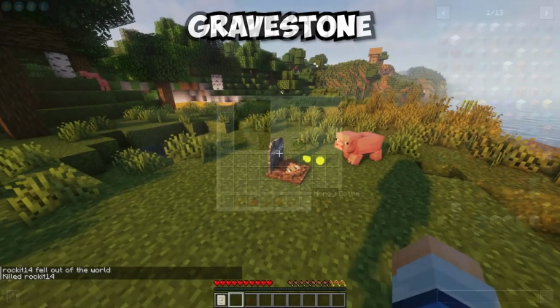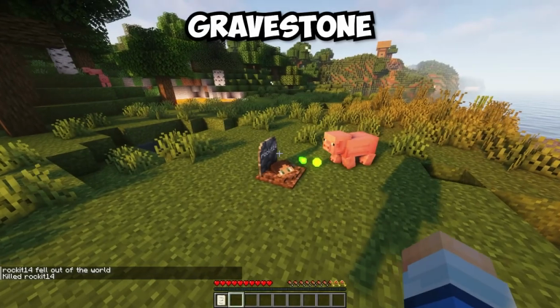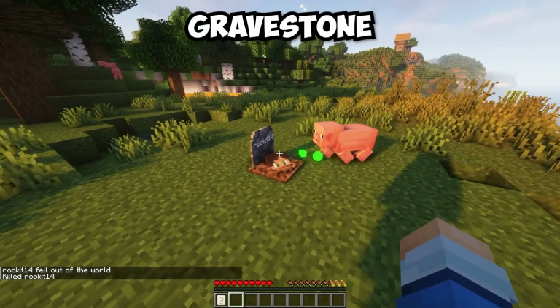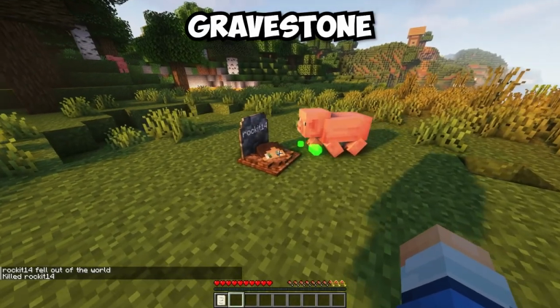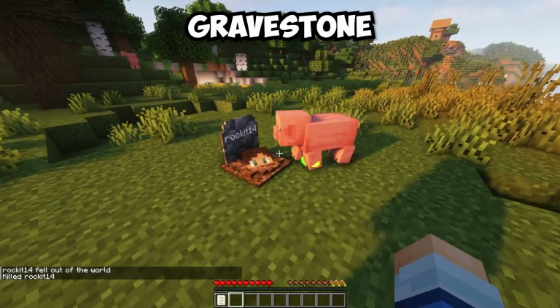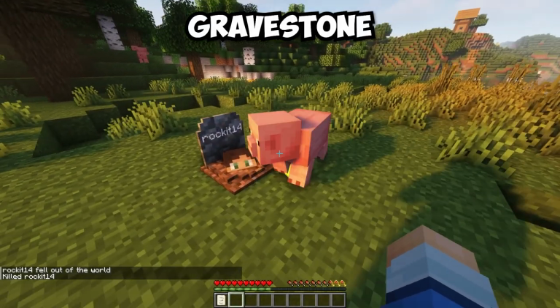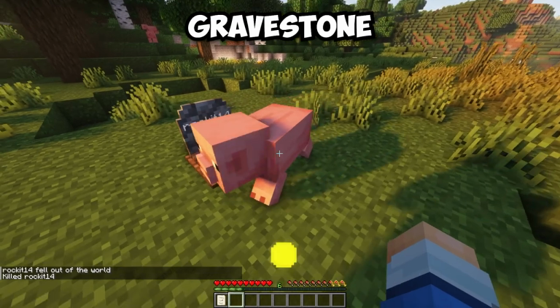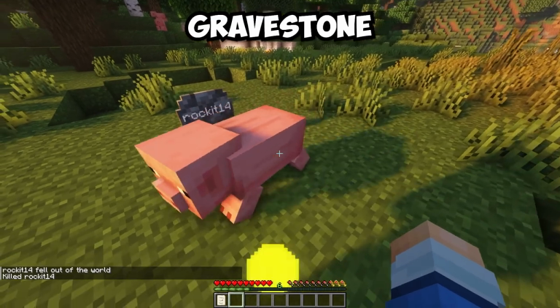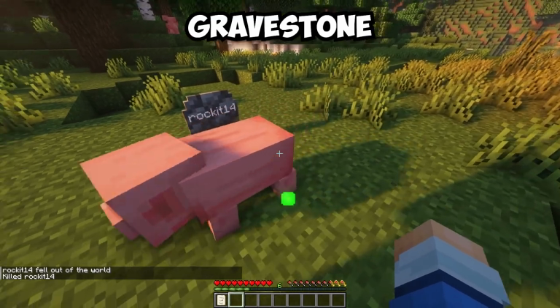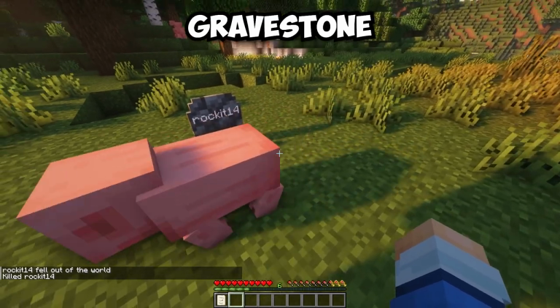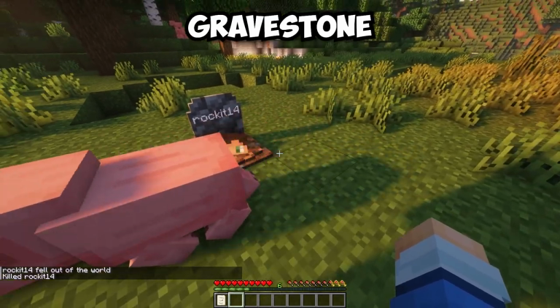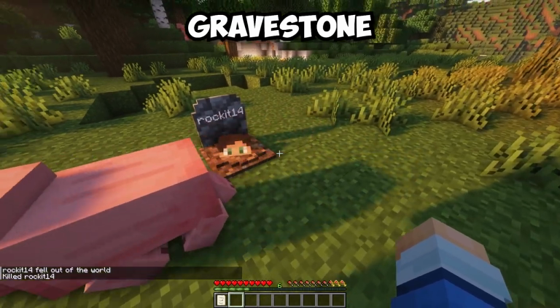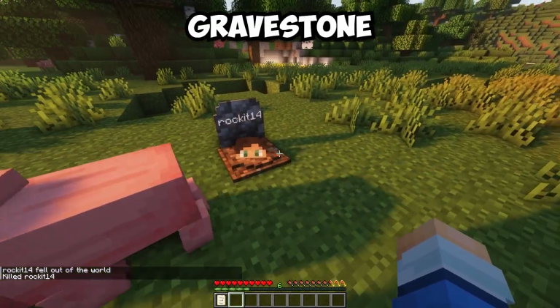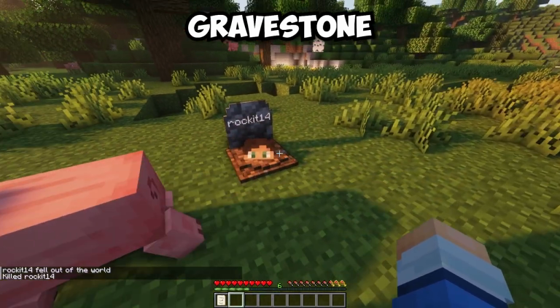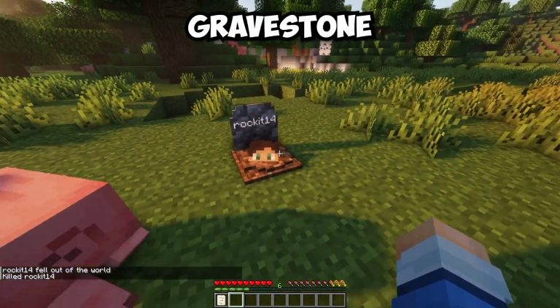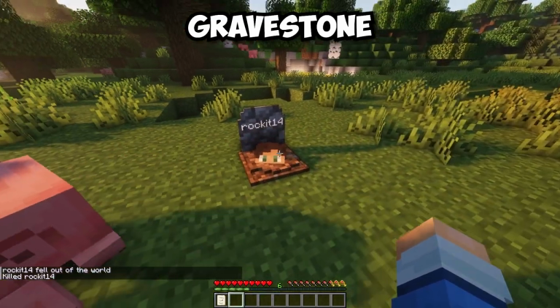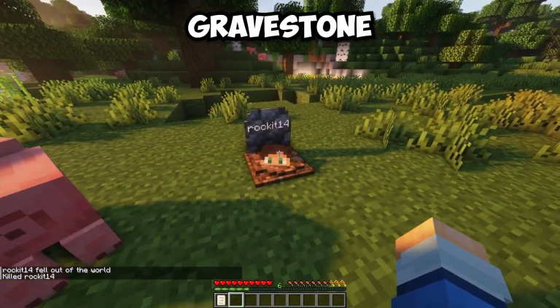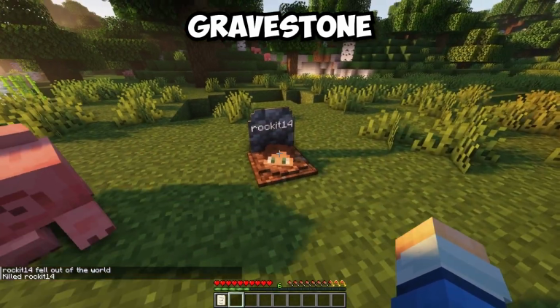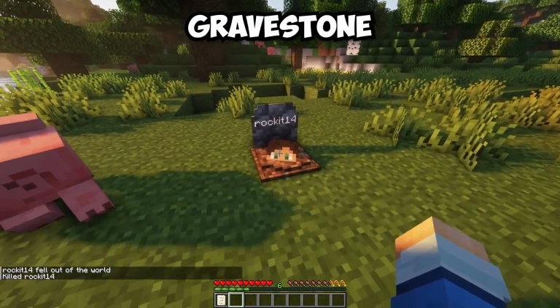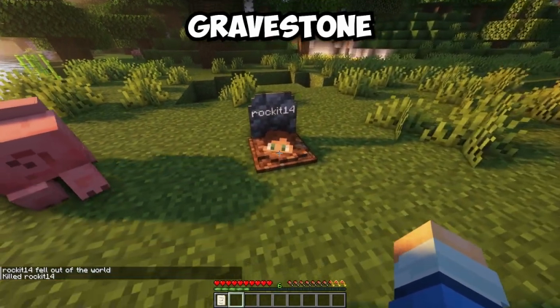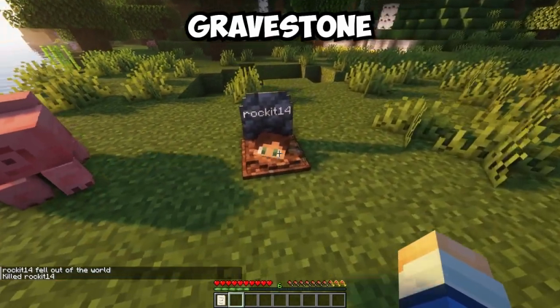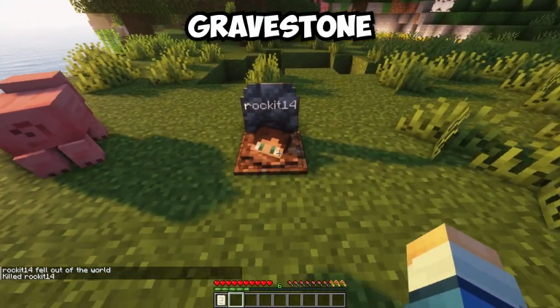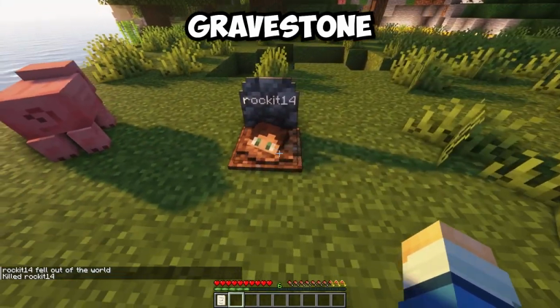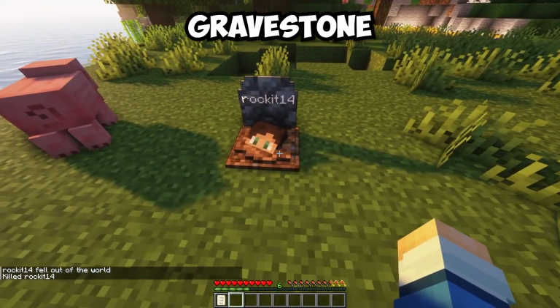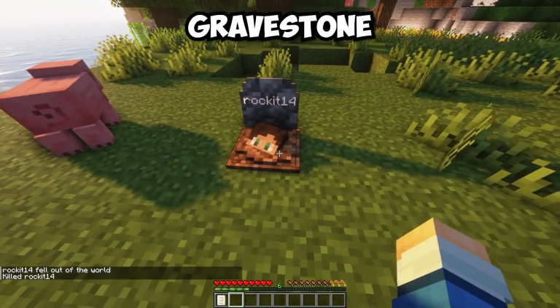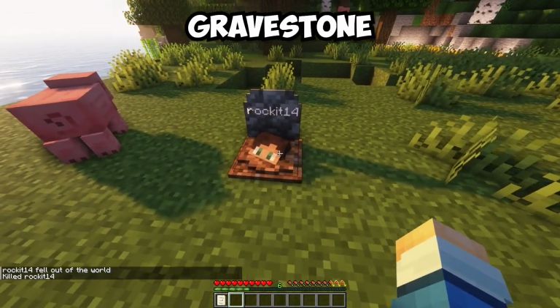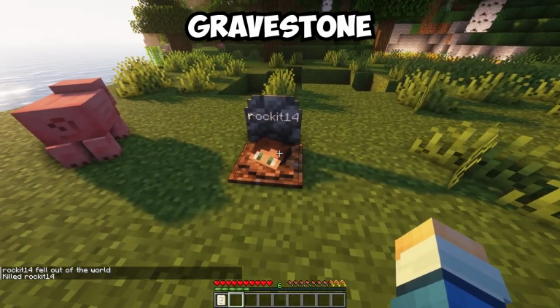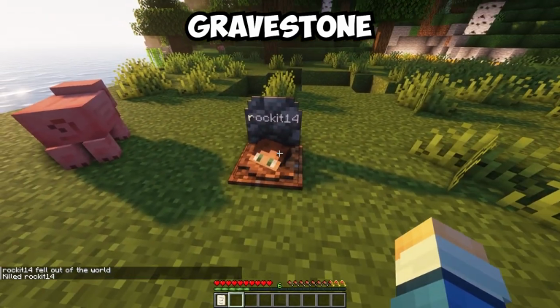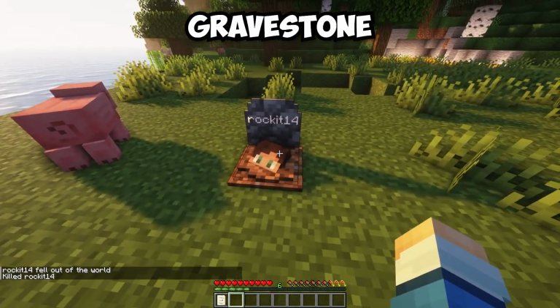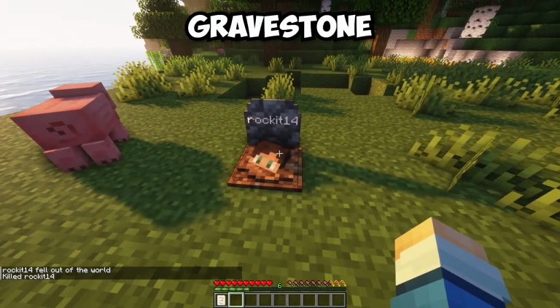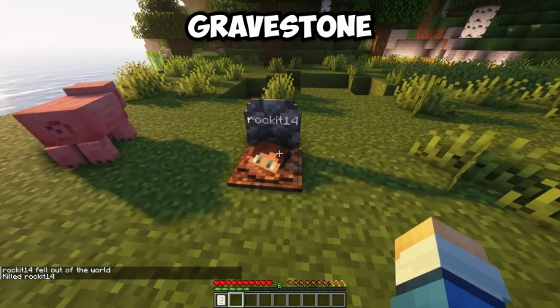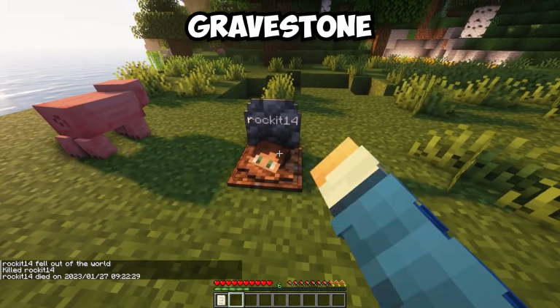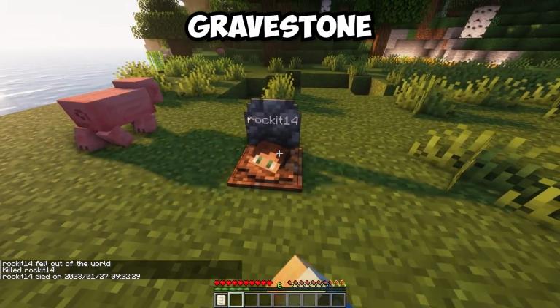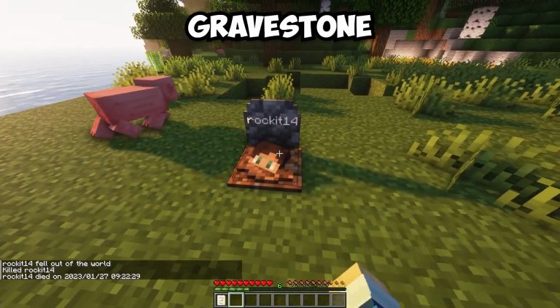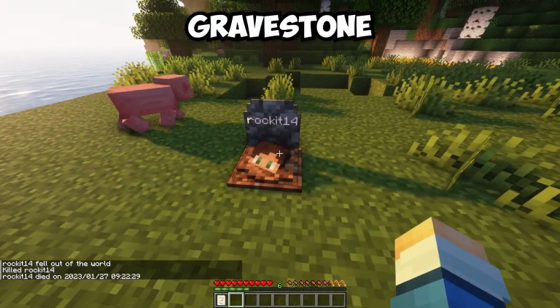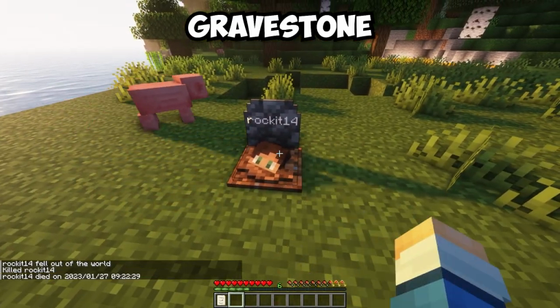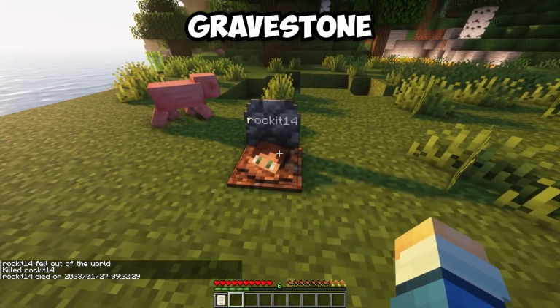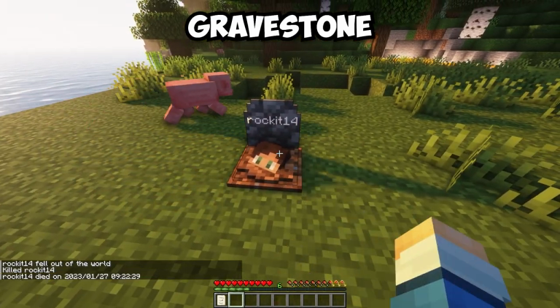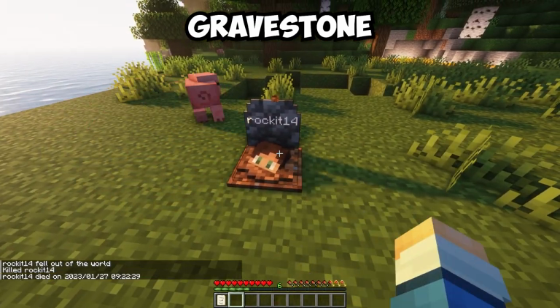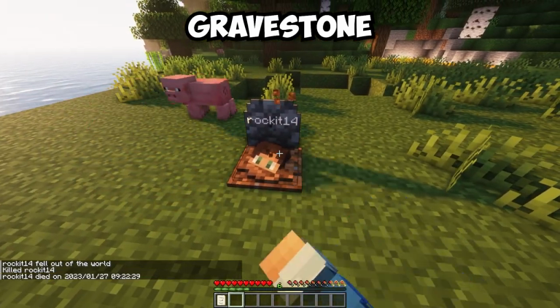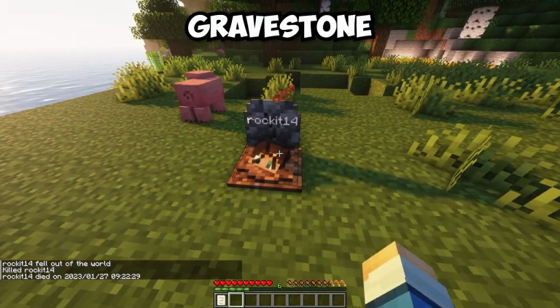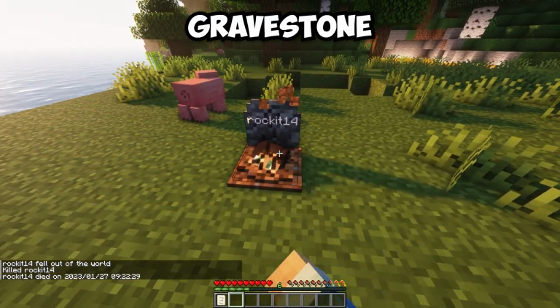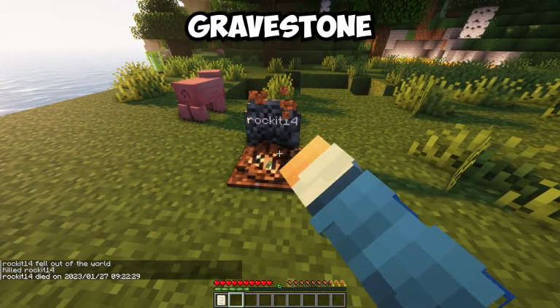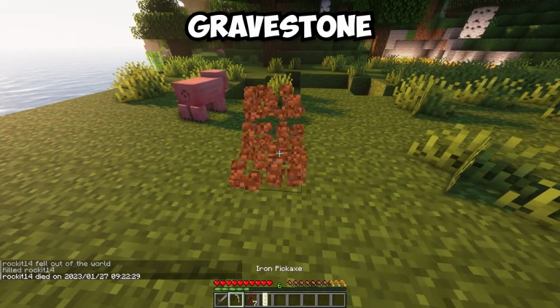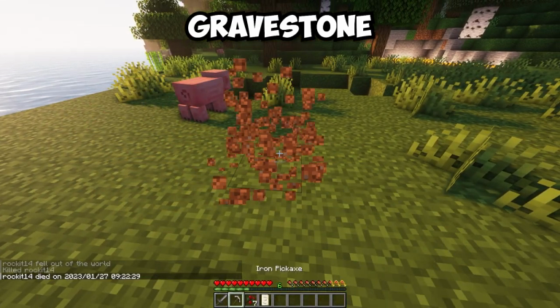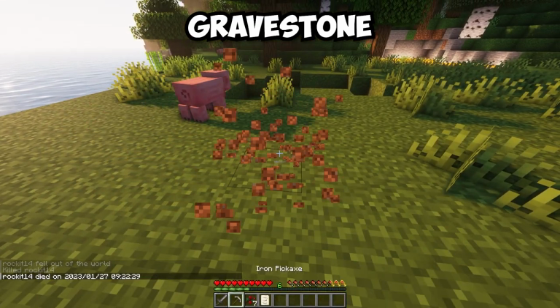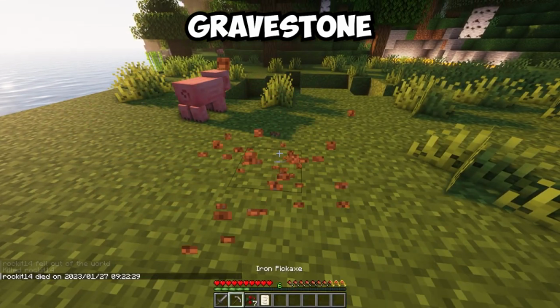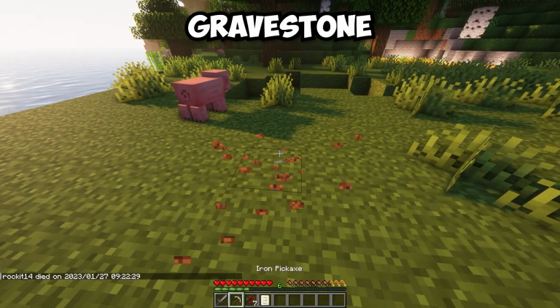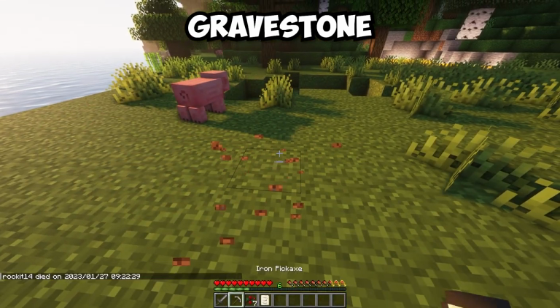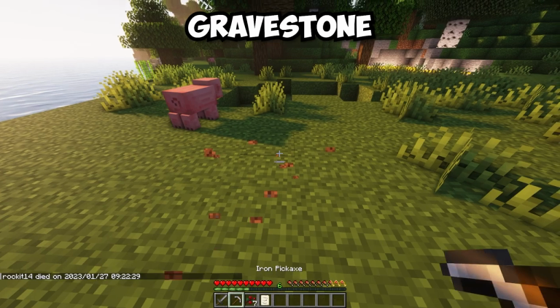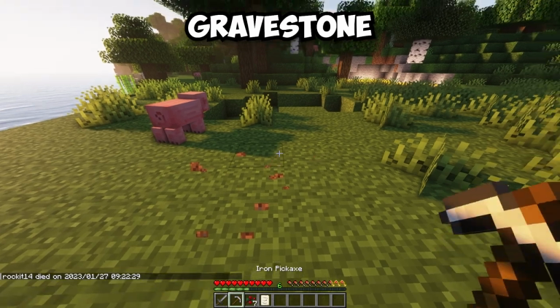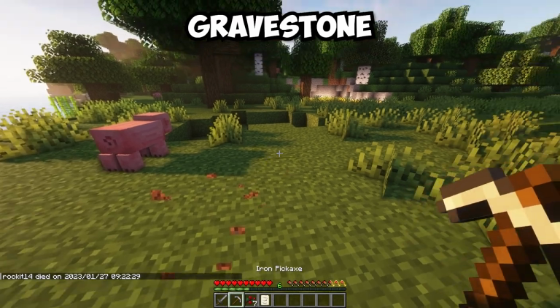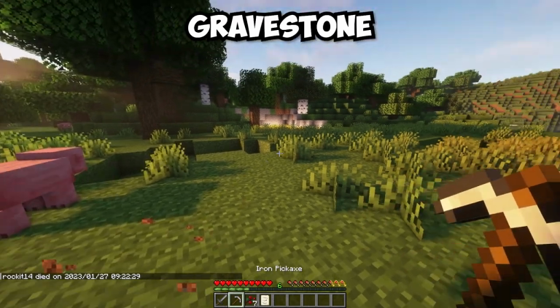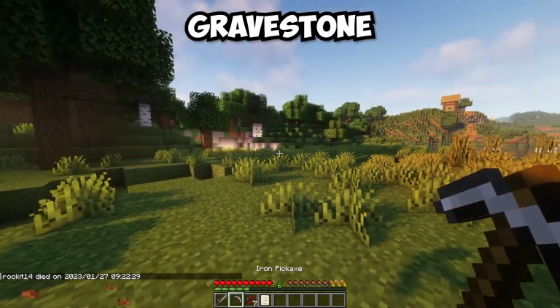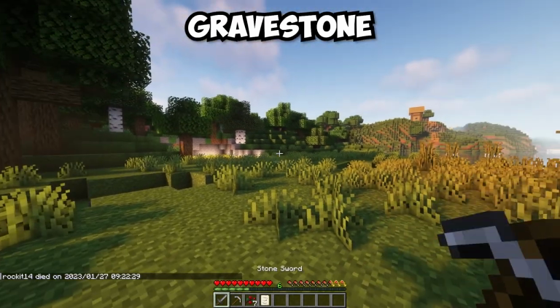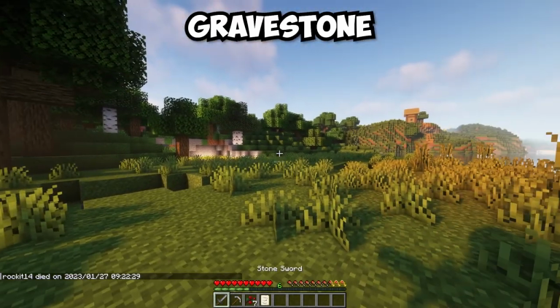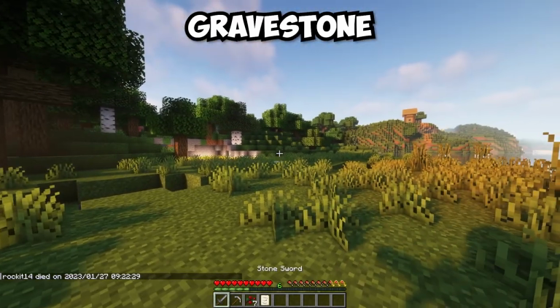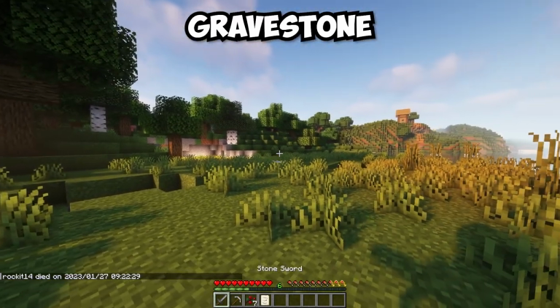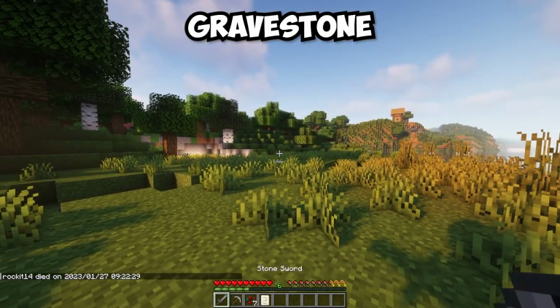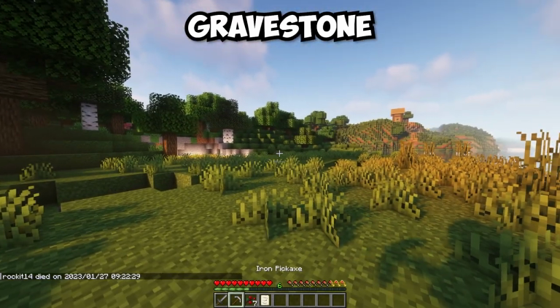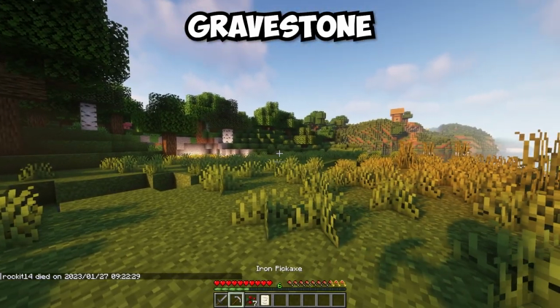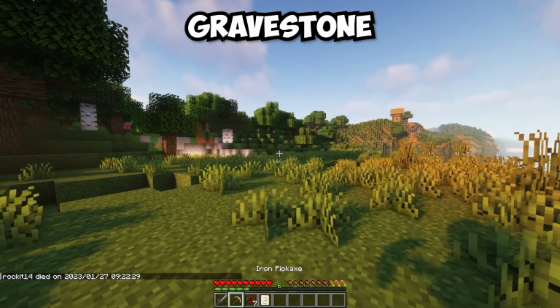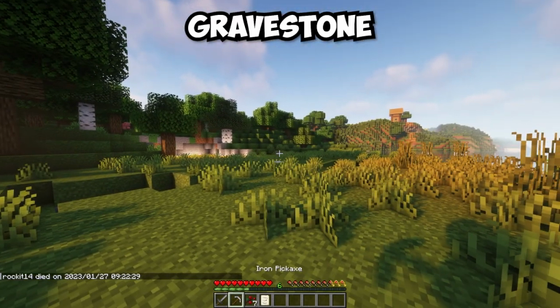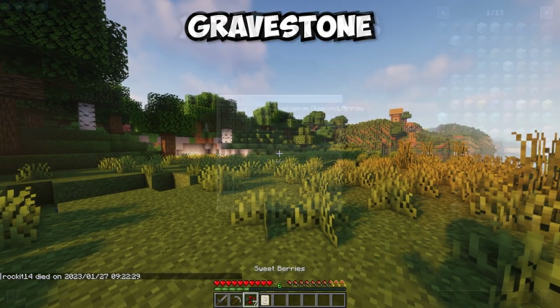The Gravestone mod adds a grave that is placed when you die. To retrieve your items, simply break the grave and each item will be placed back in the same spot.